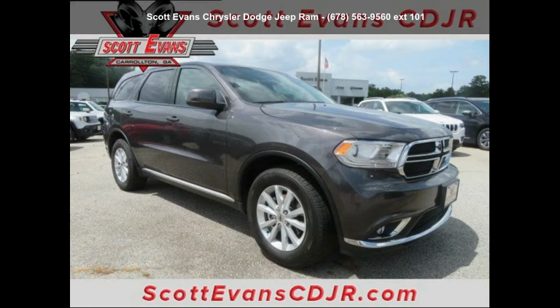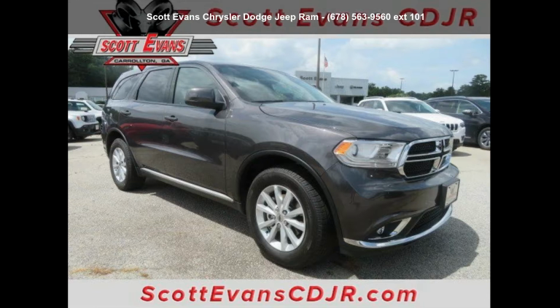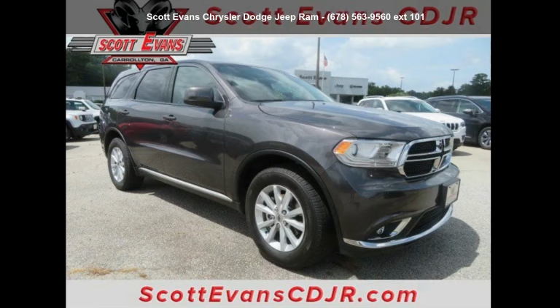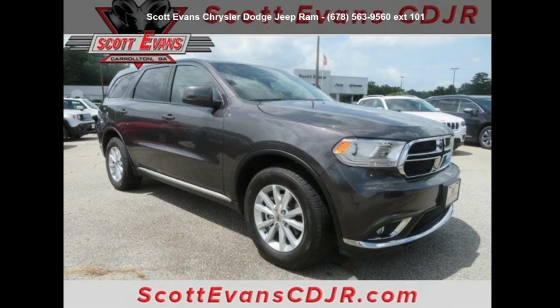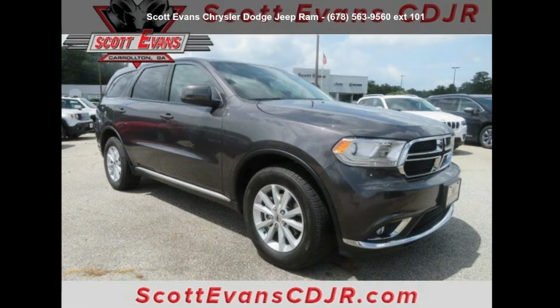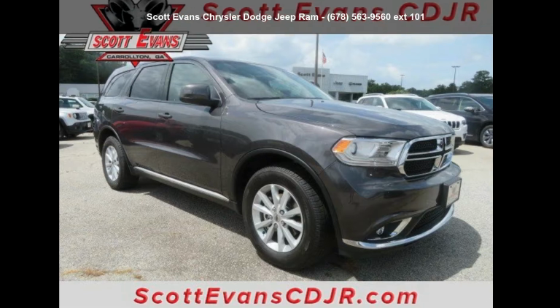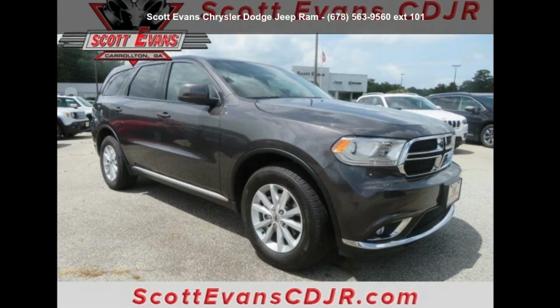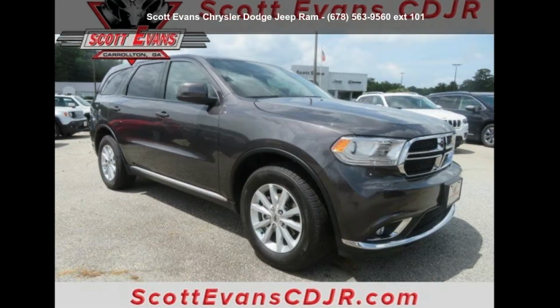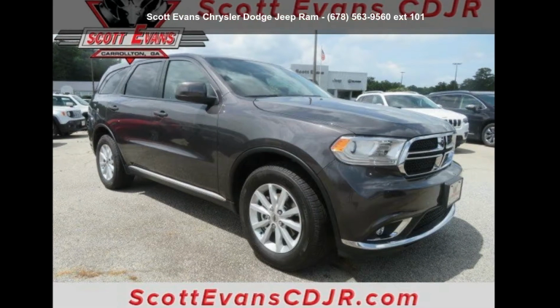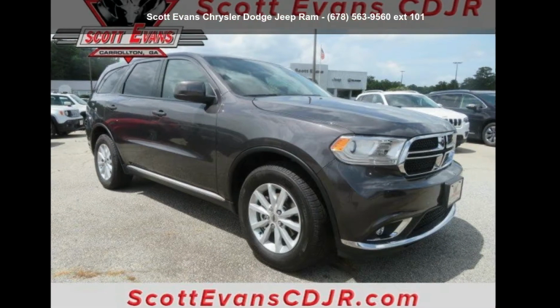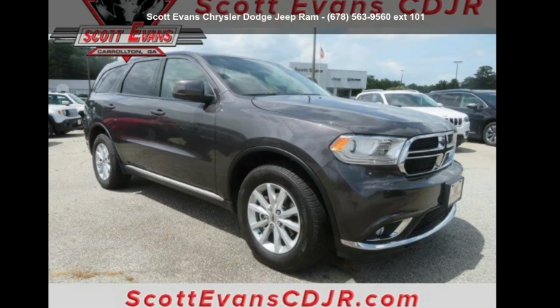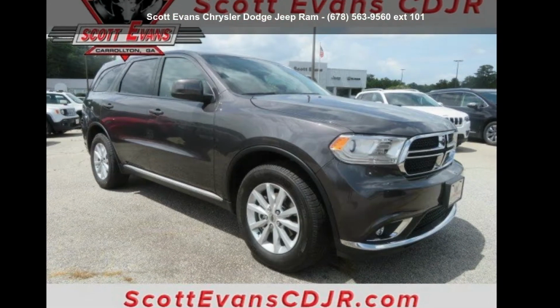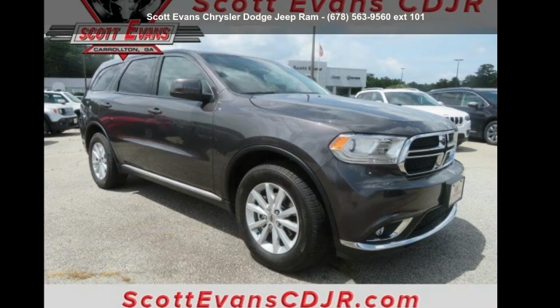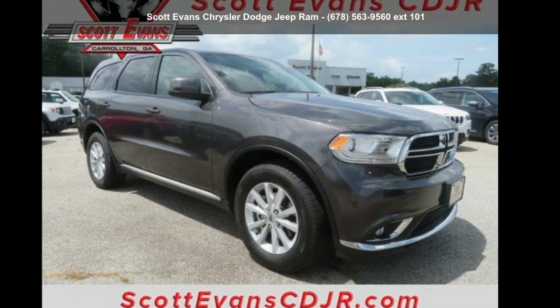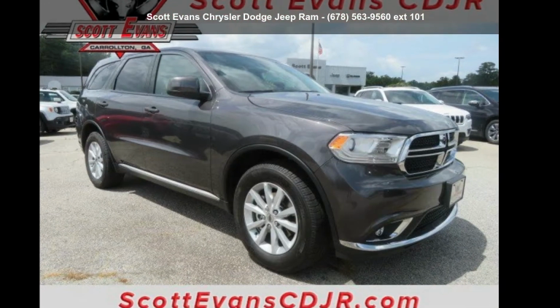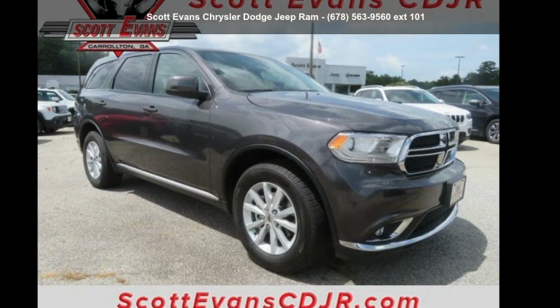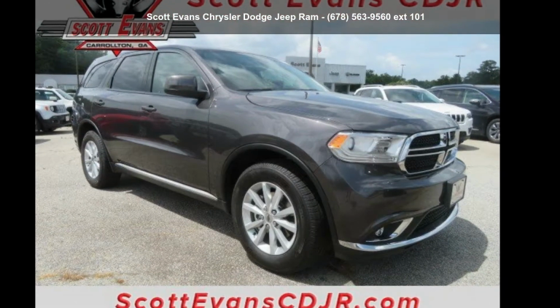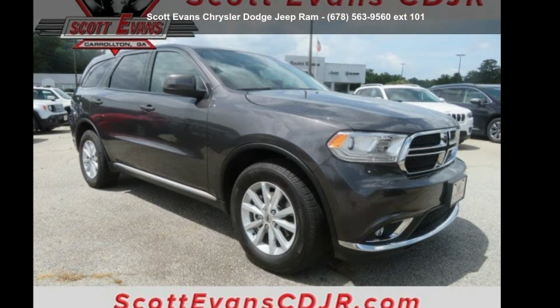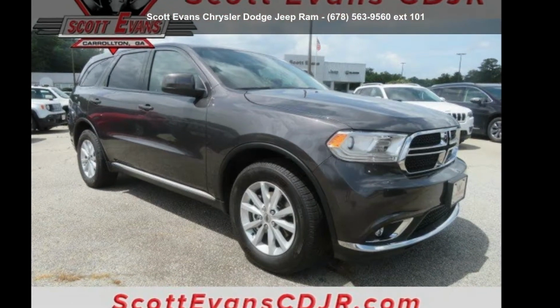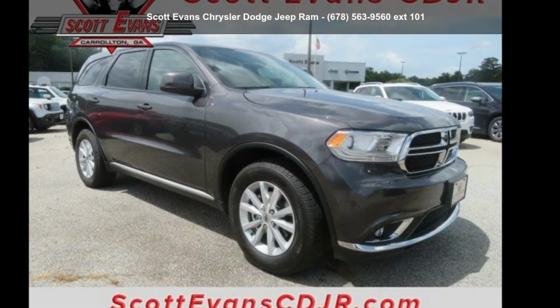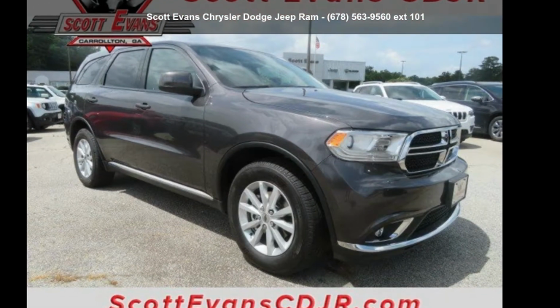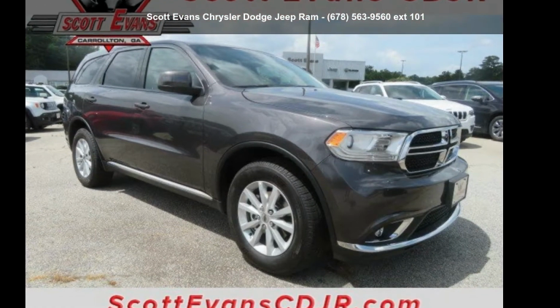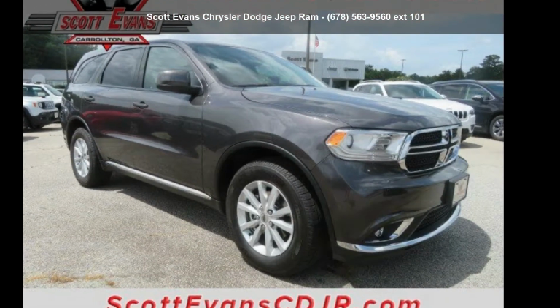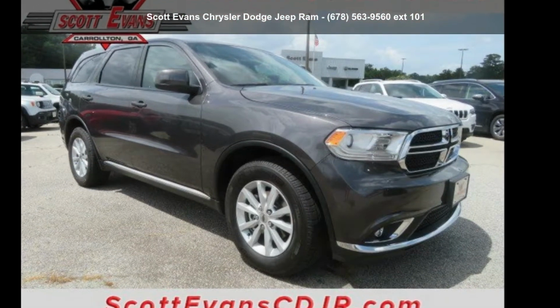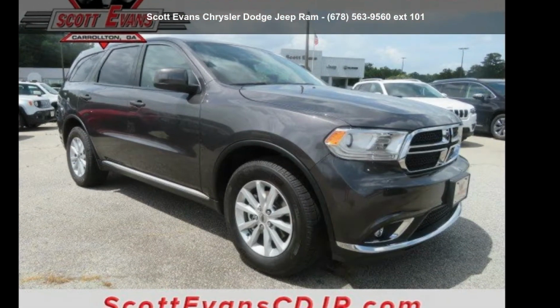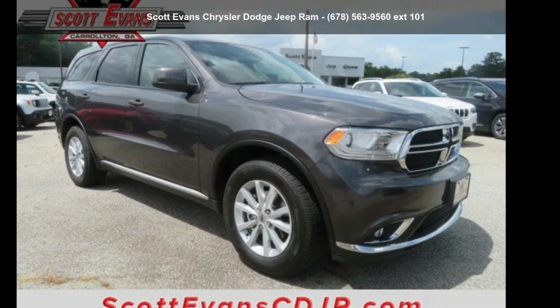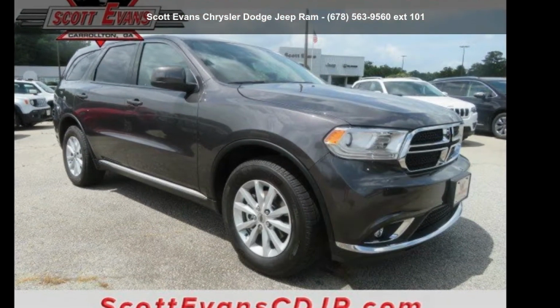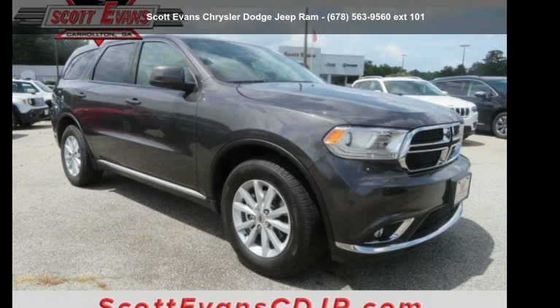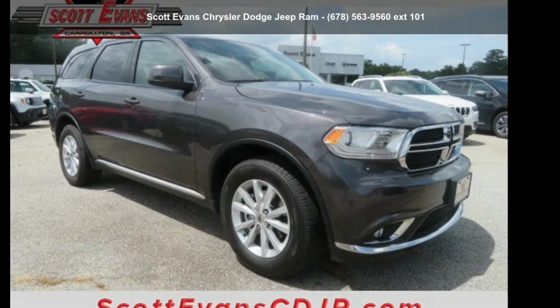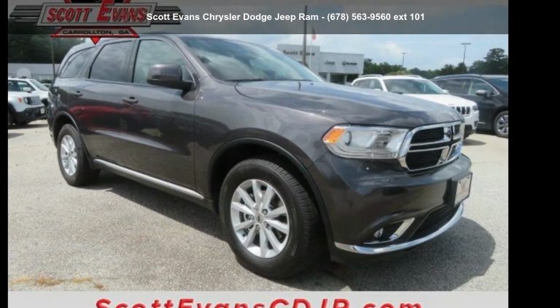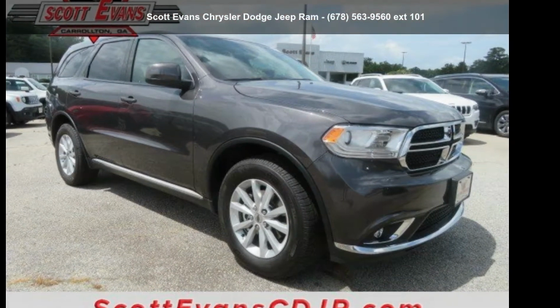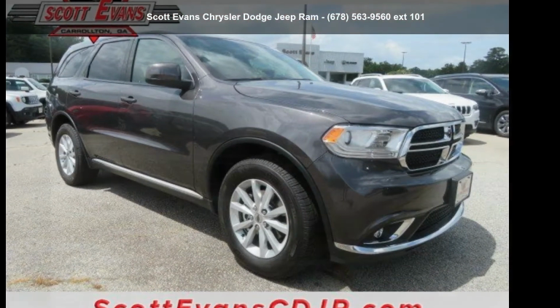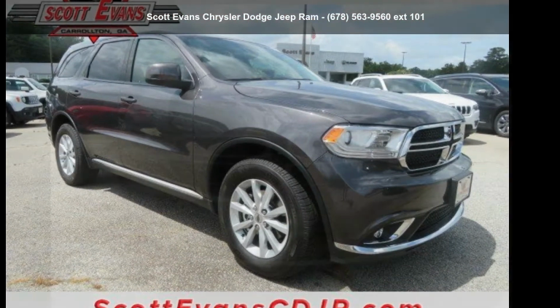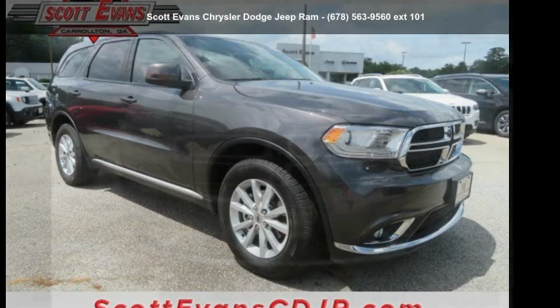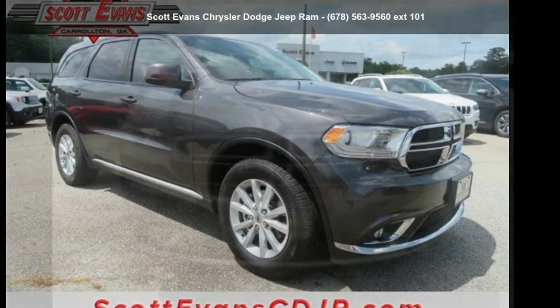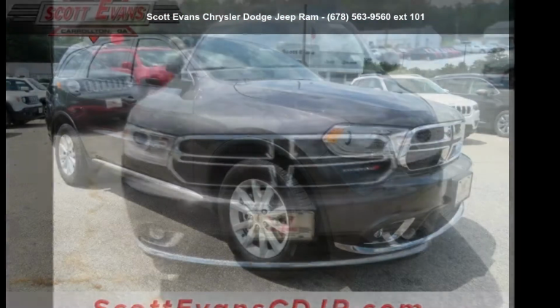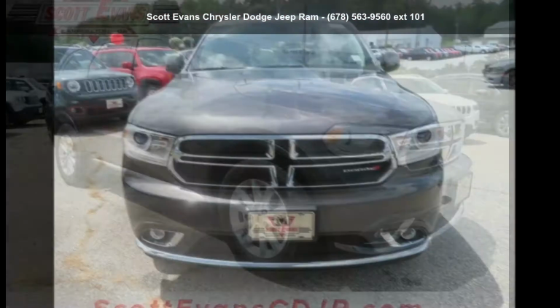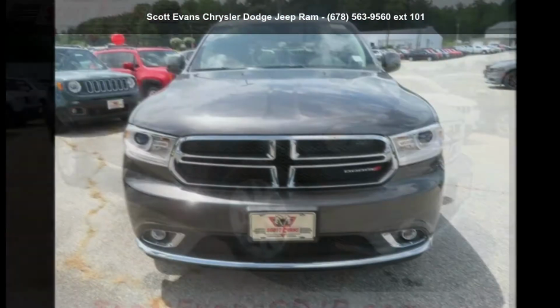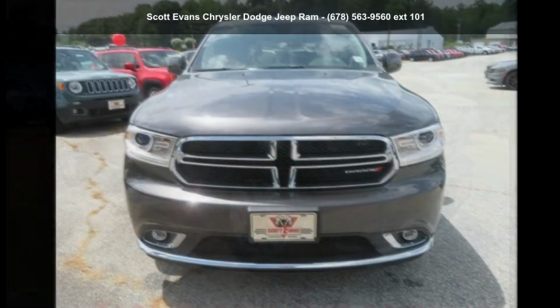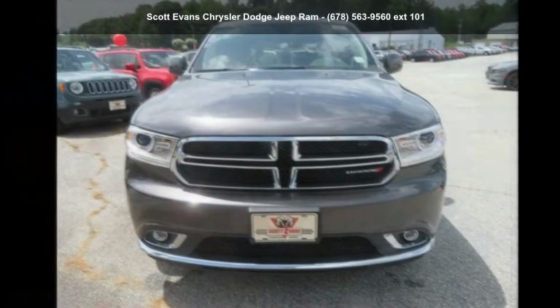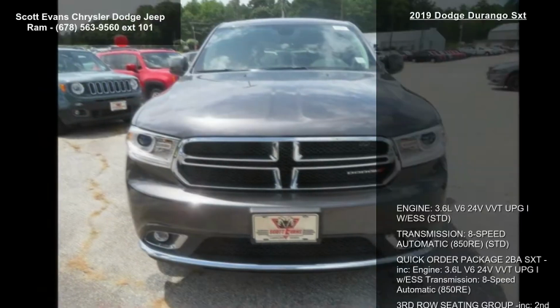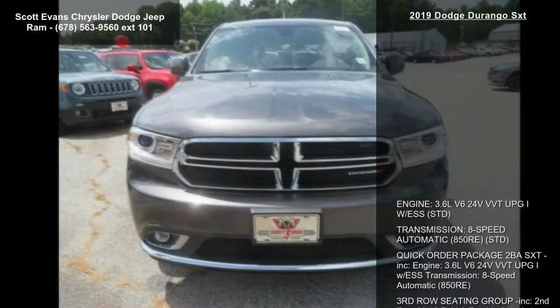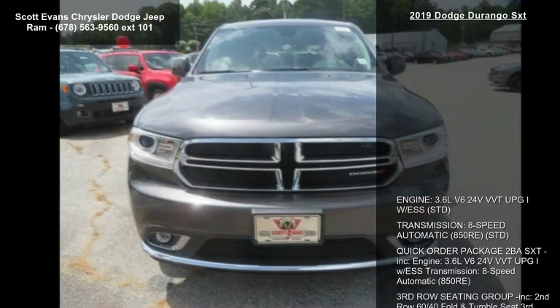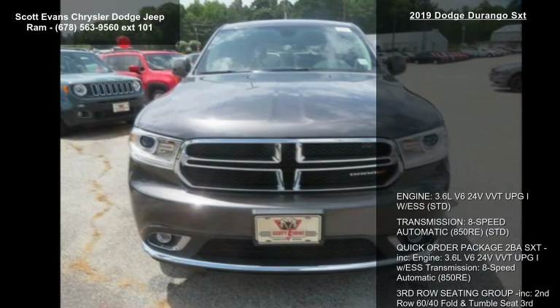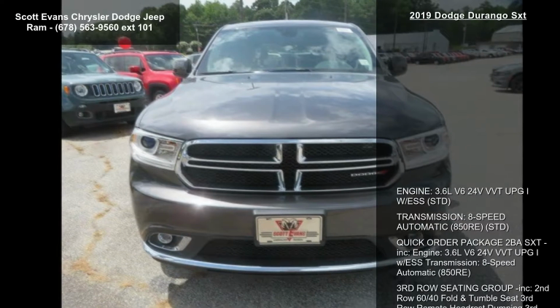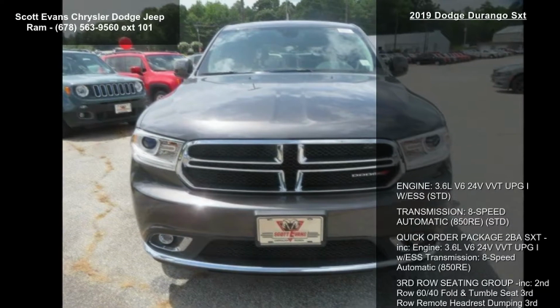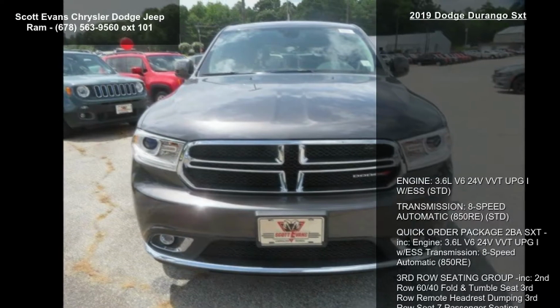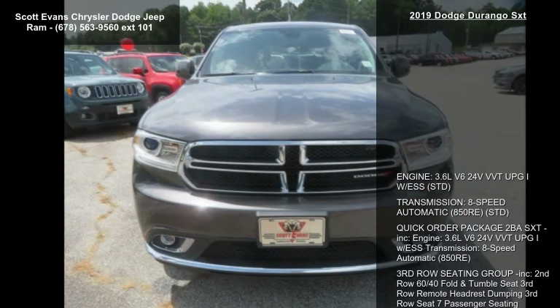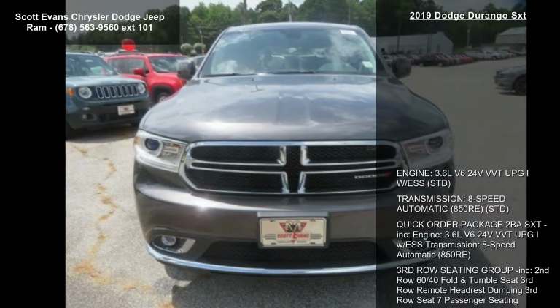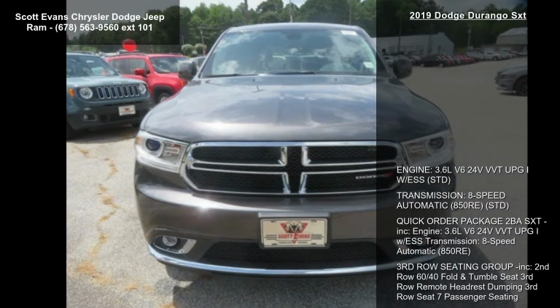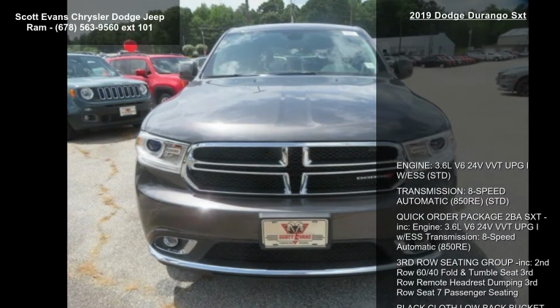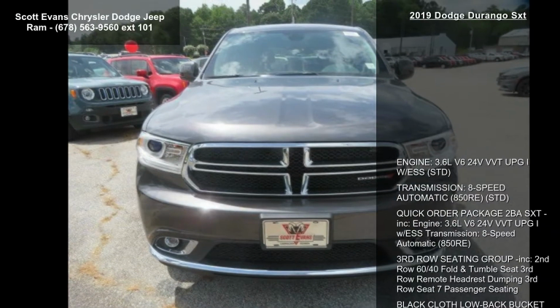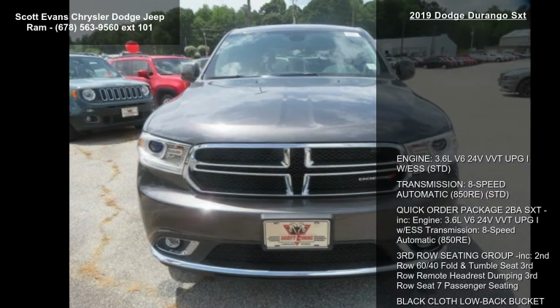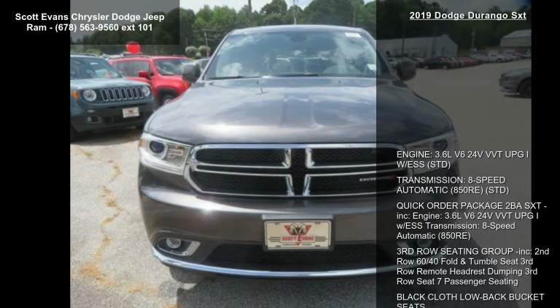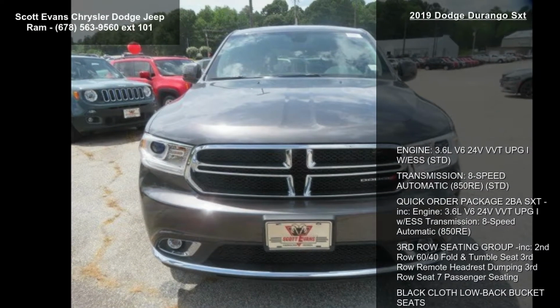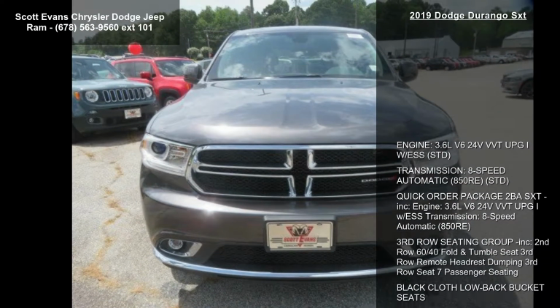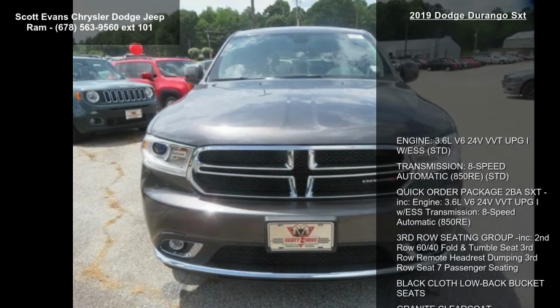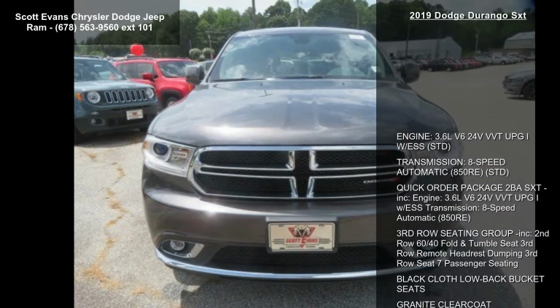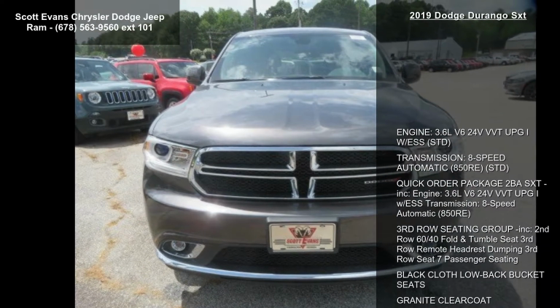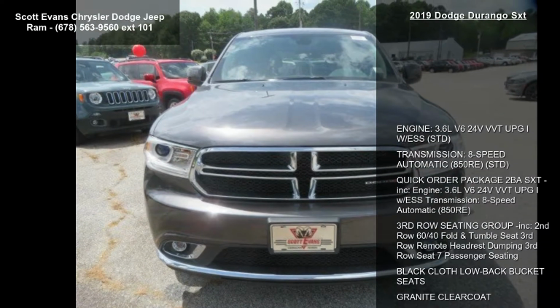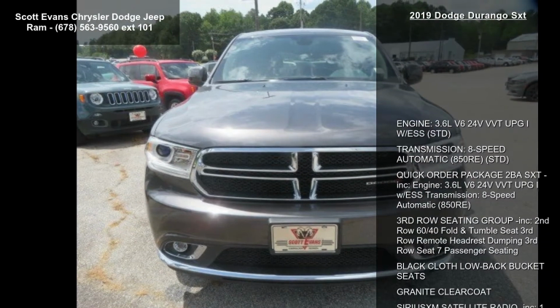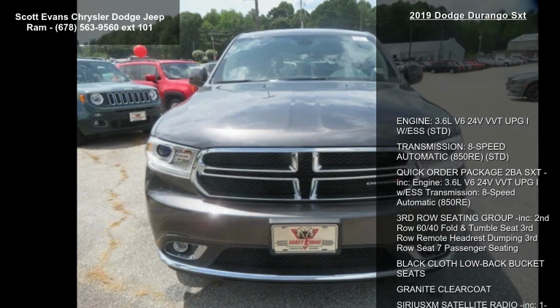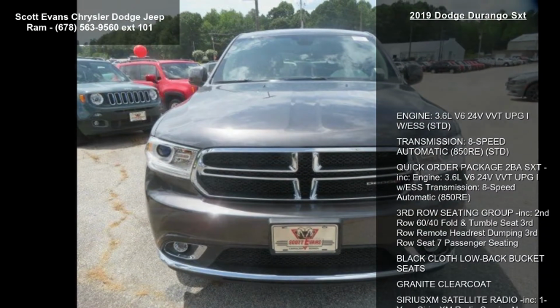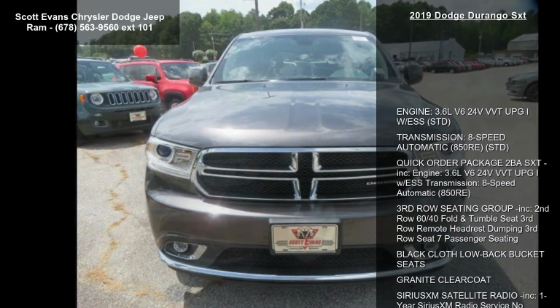Check out this 2019 Dodge Durango SXT. If you are looking for a first-rate auto, this one could be yours today.